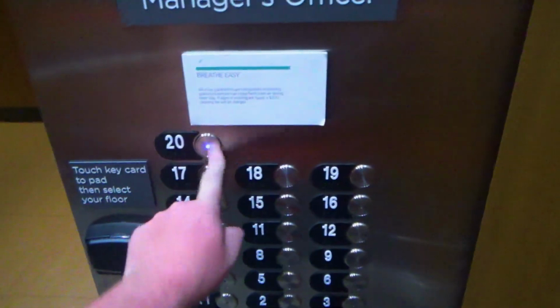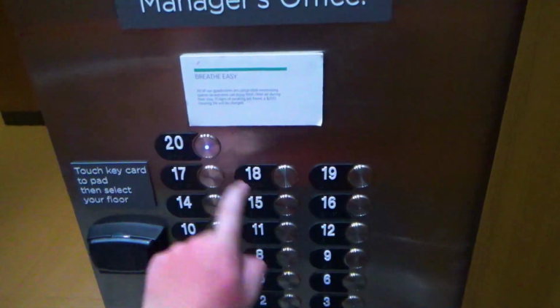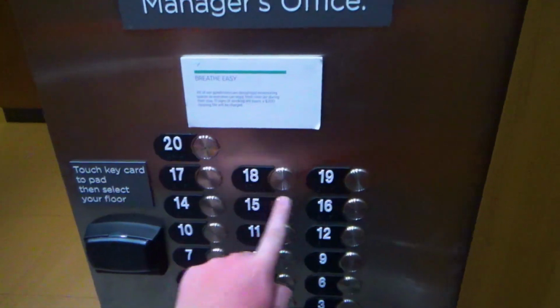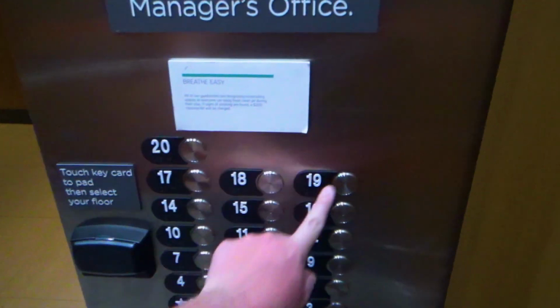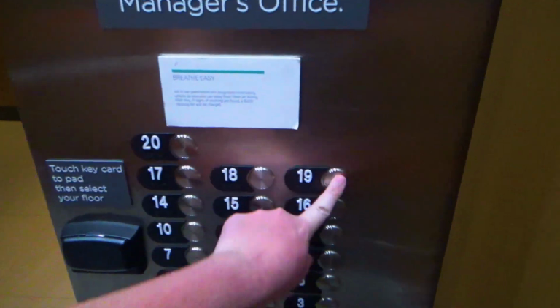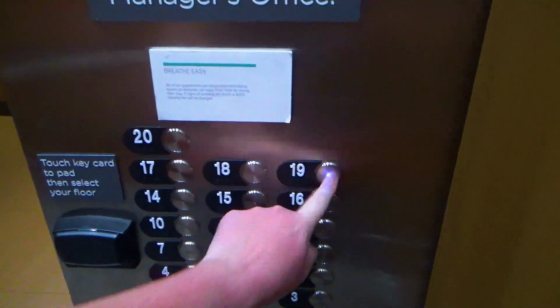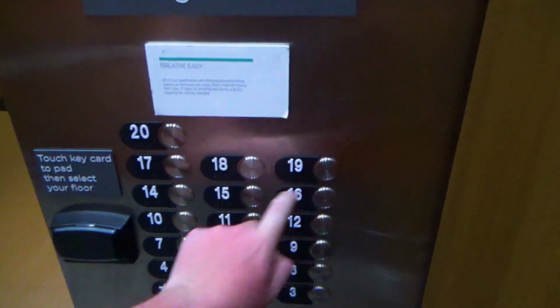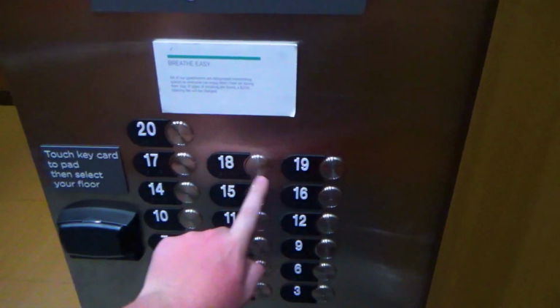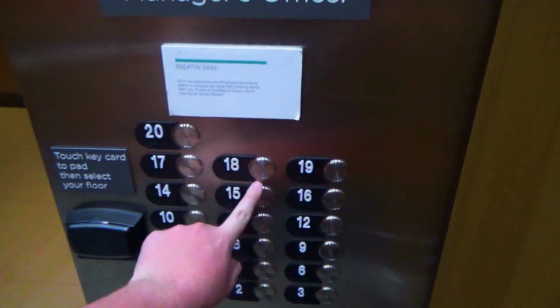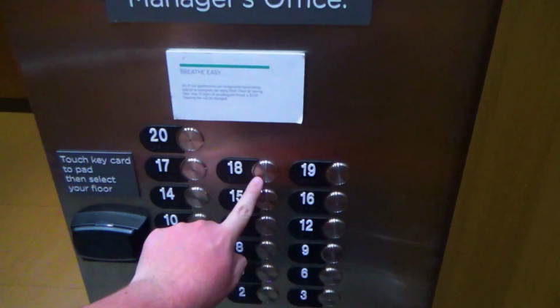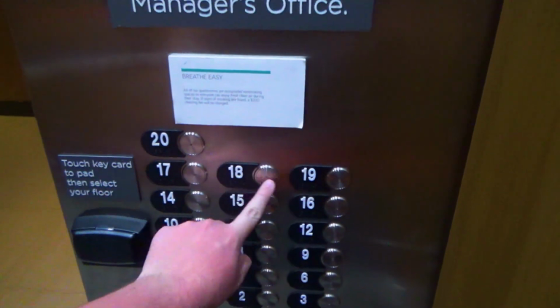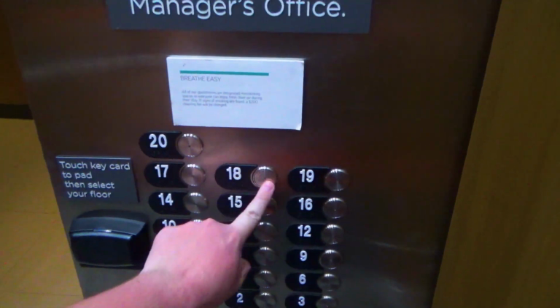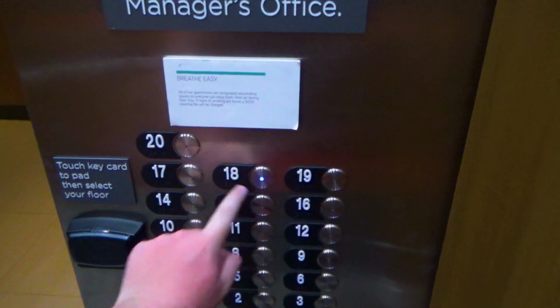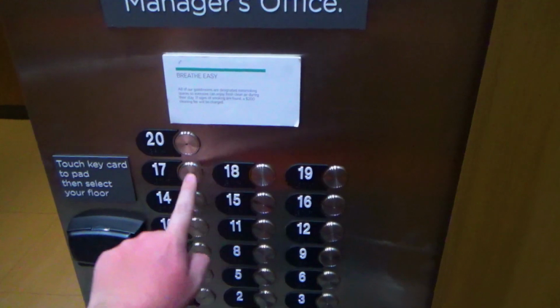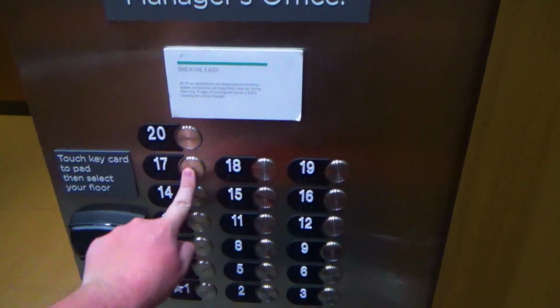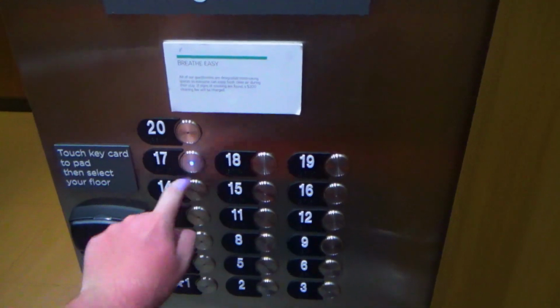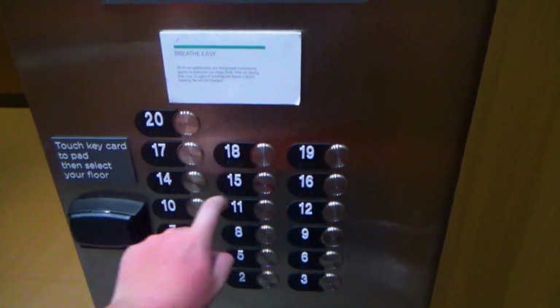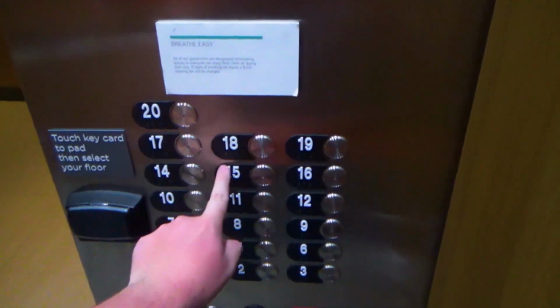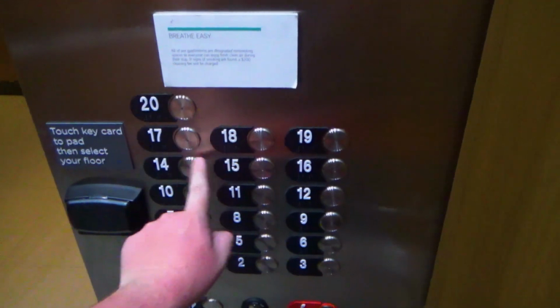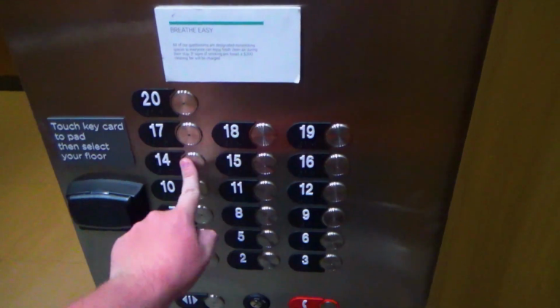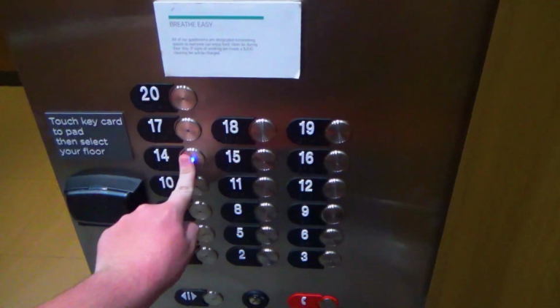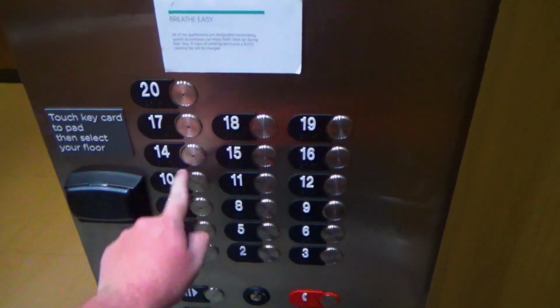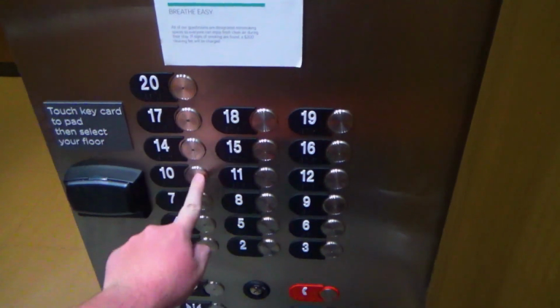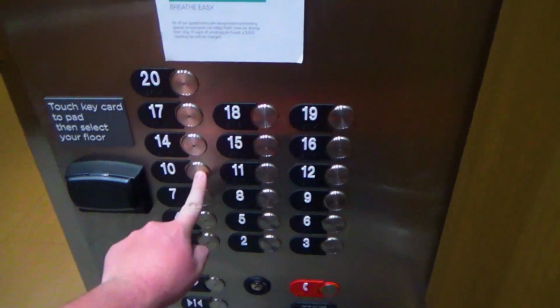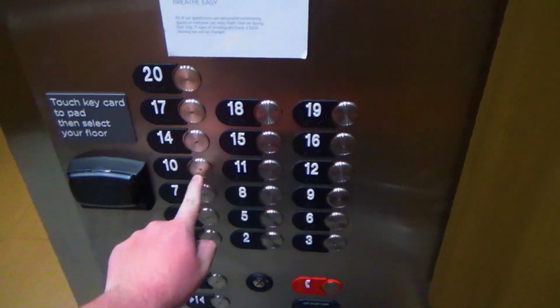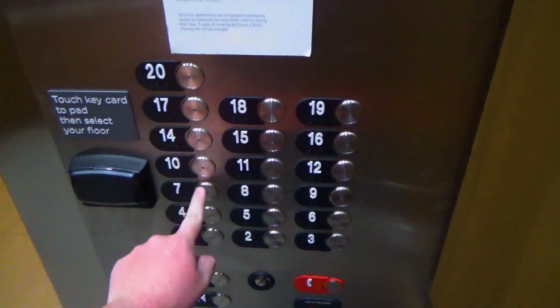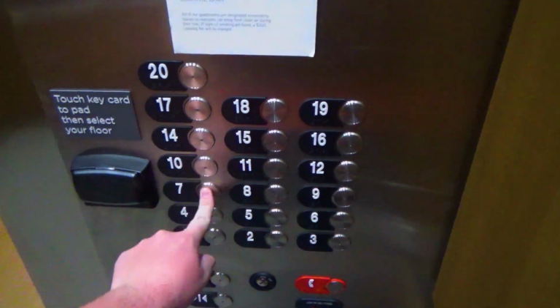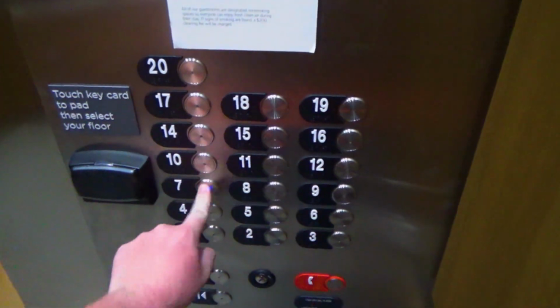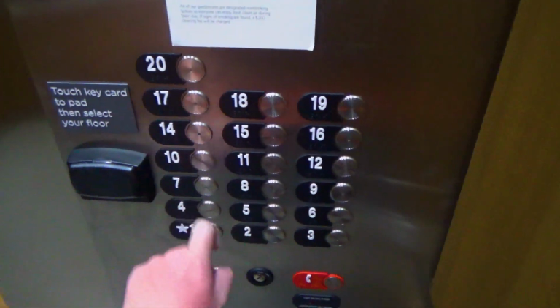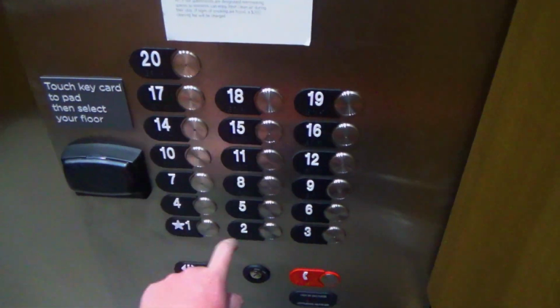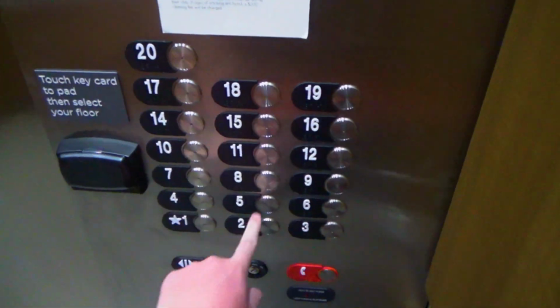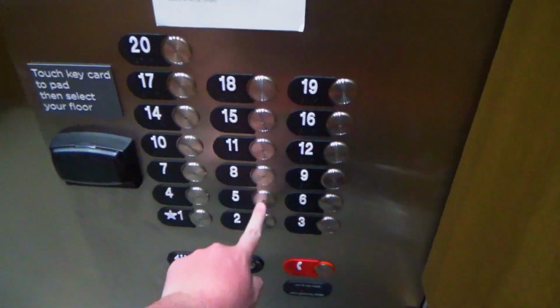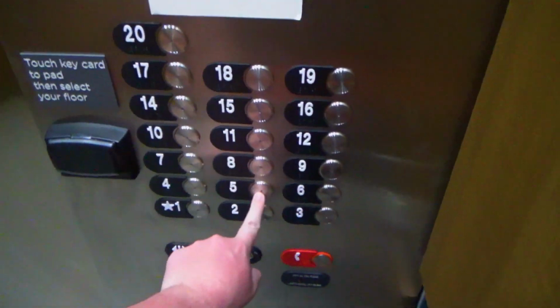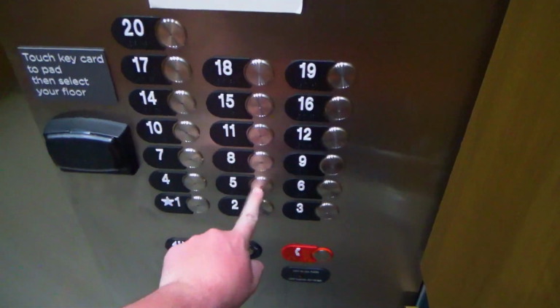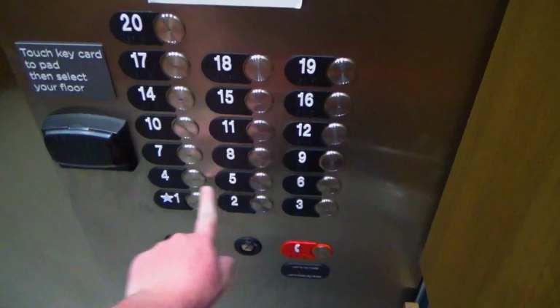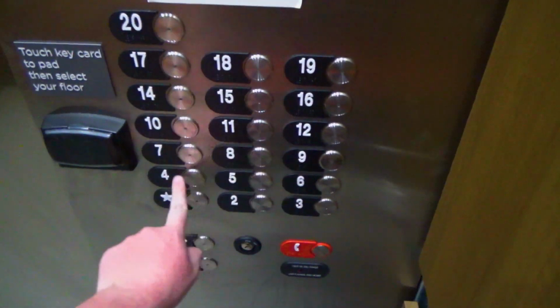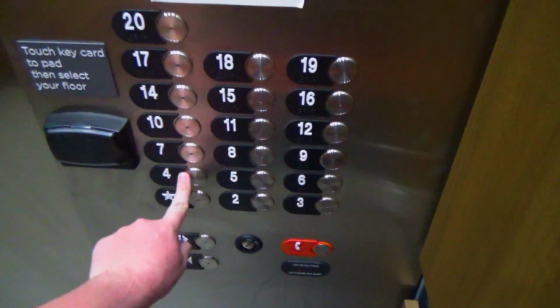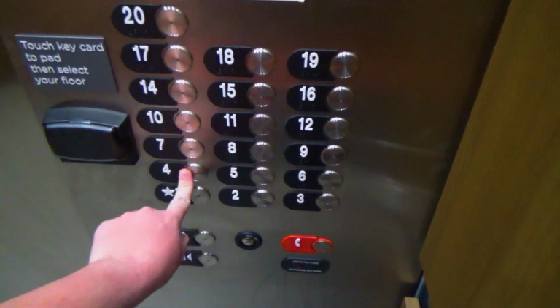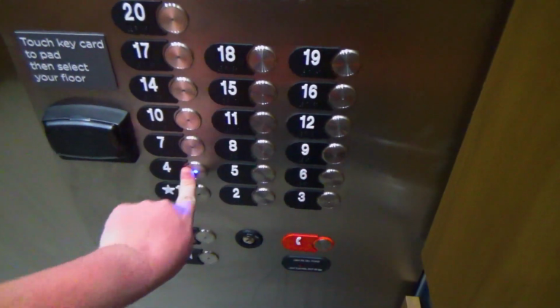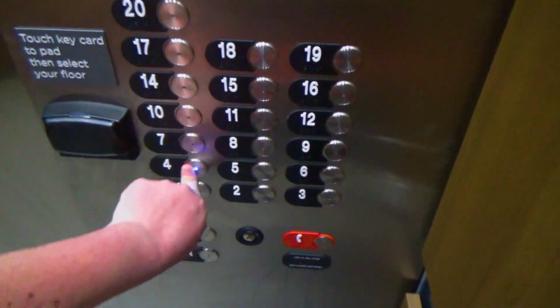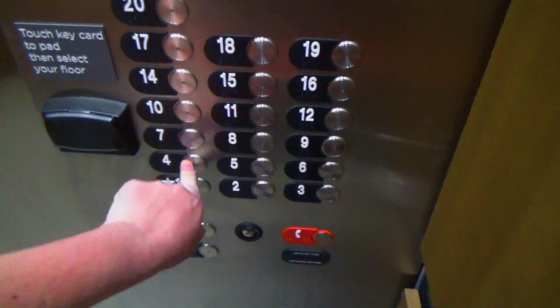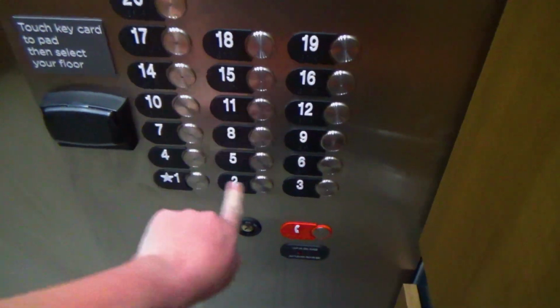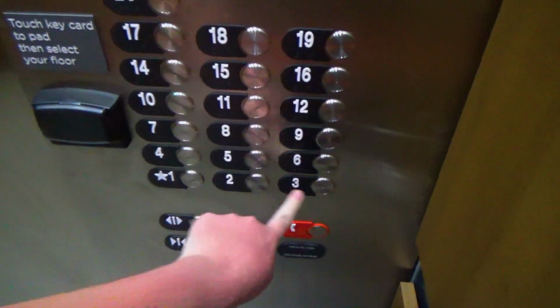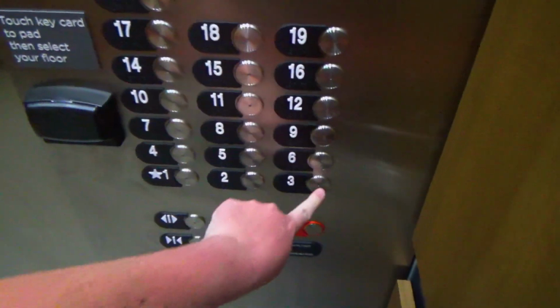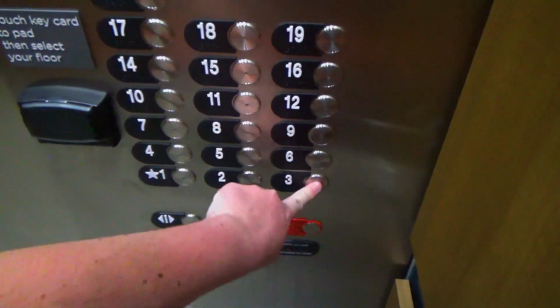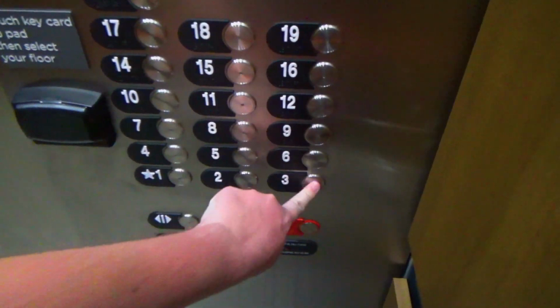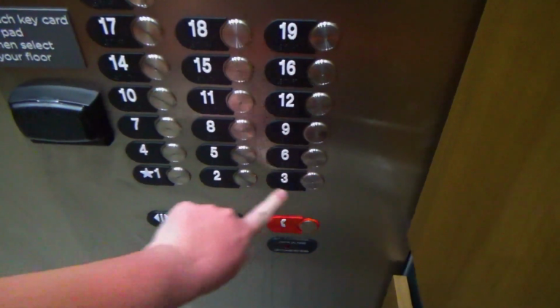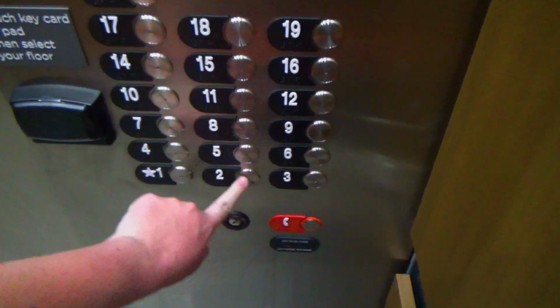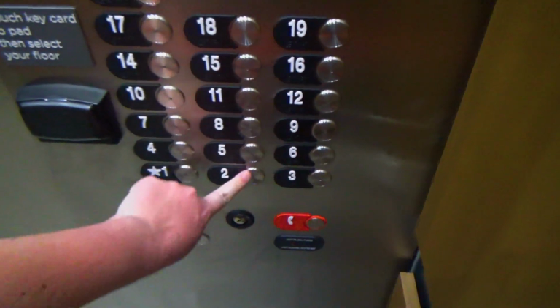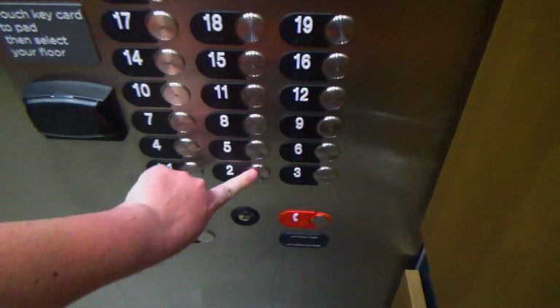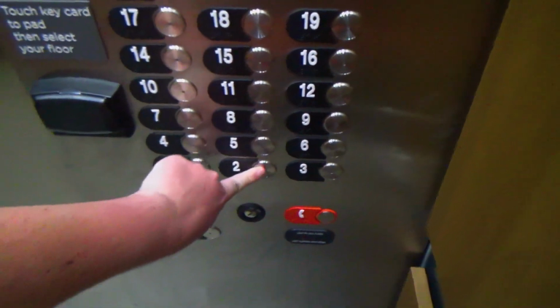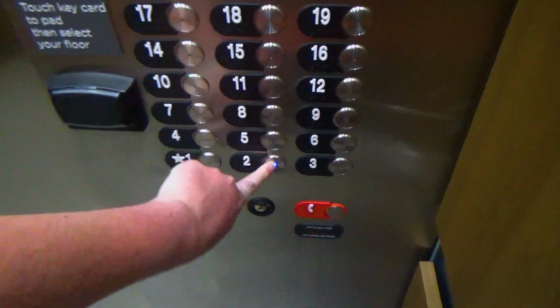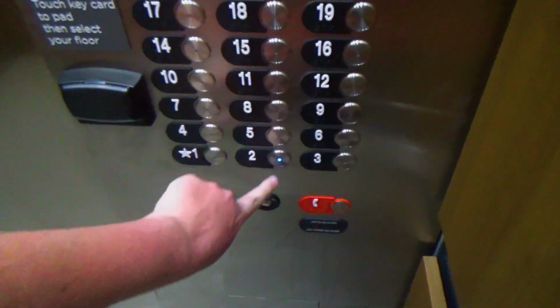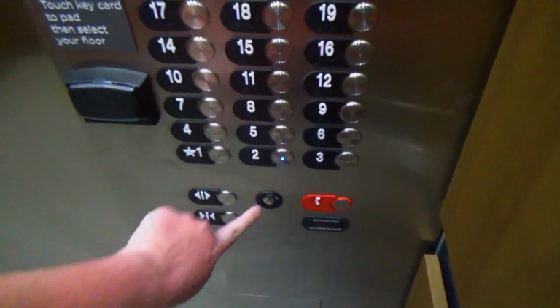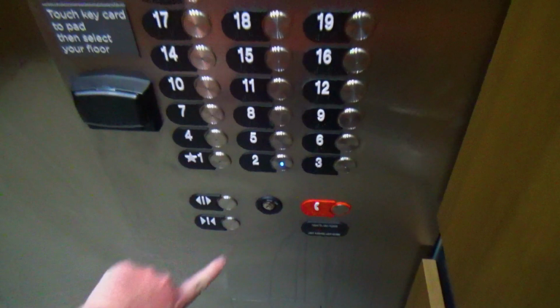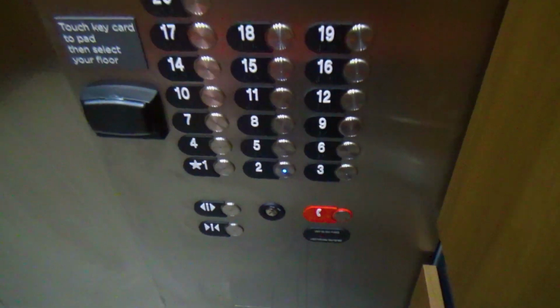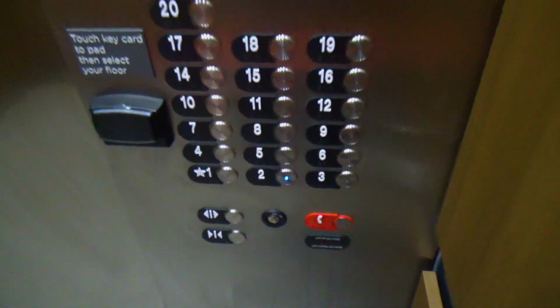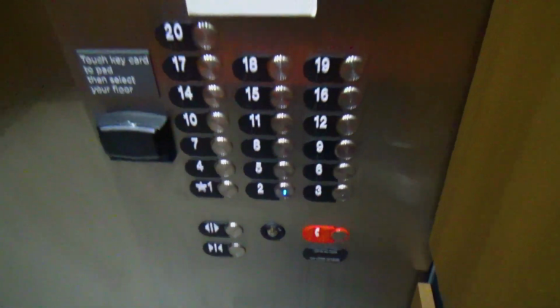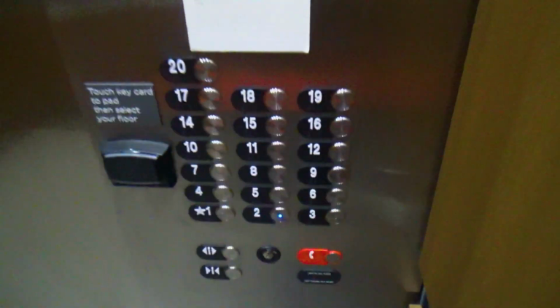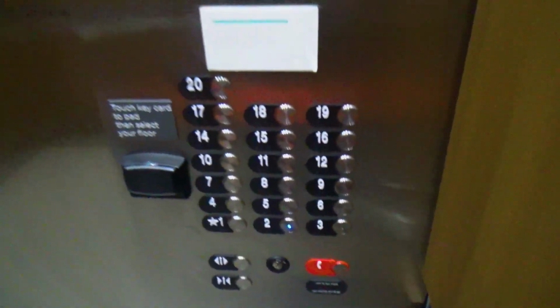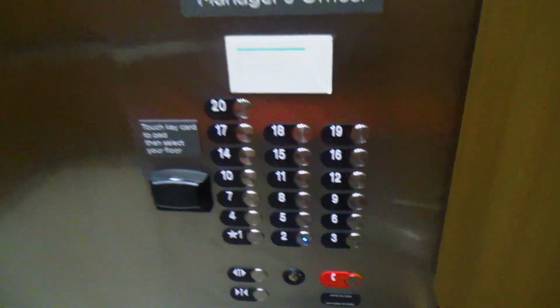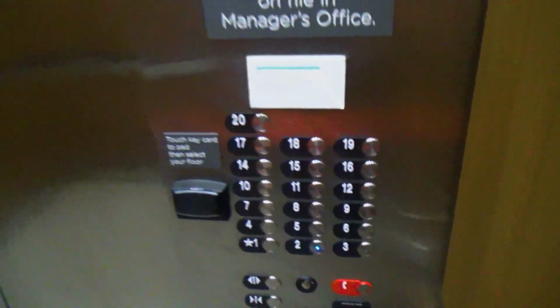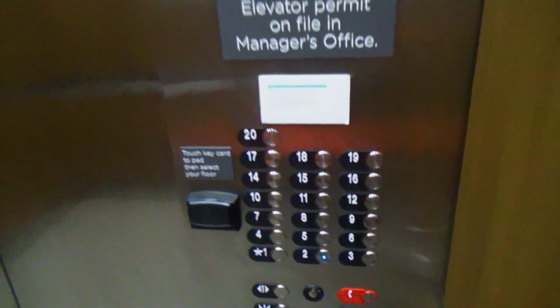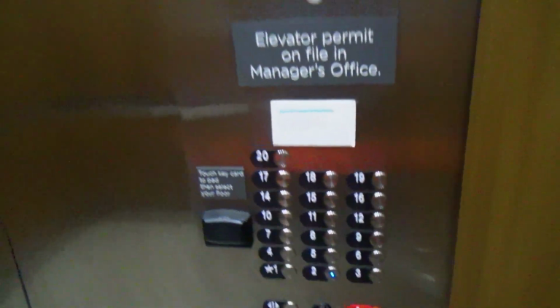Let's see how high we can go. I'm guessing it's going to be the same as the La Meridian, too.